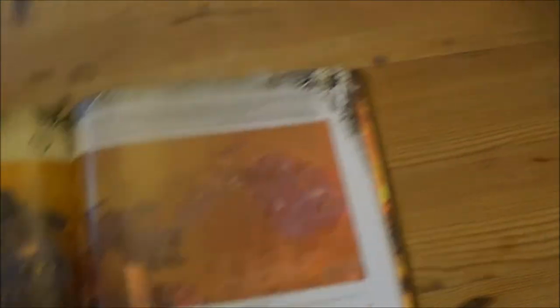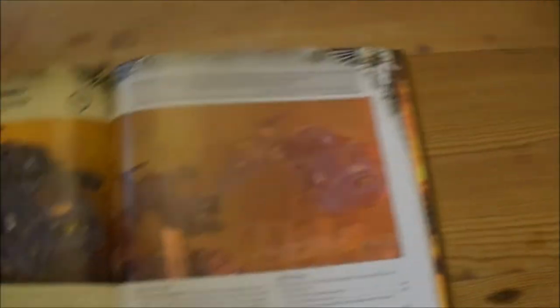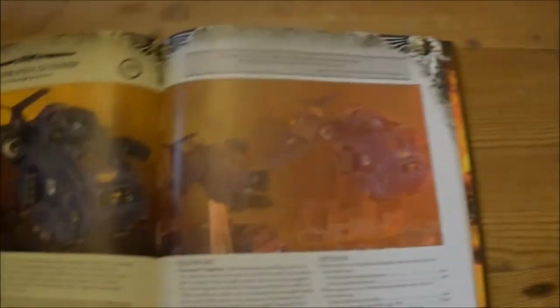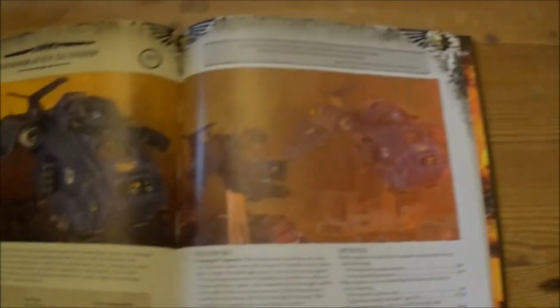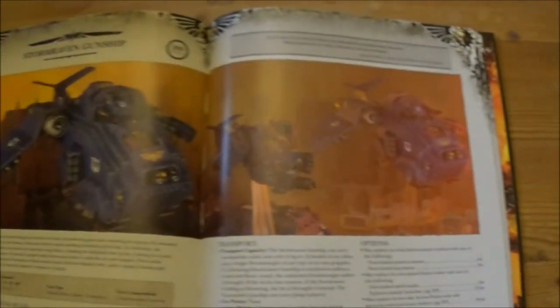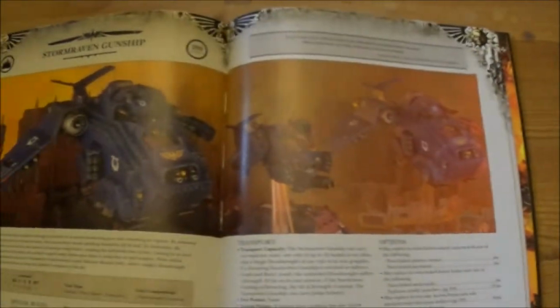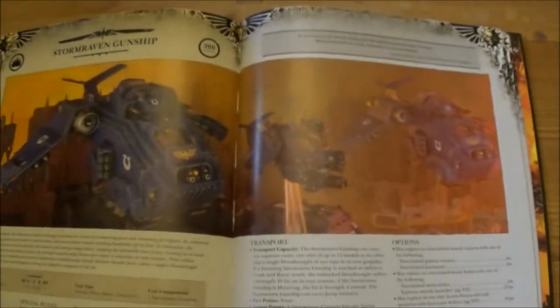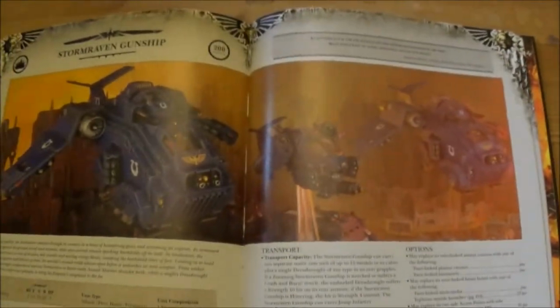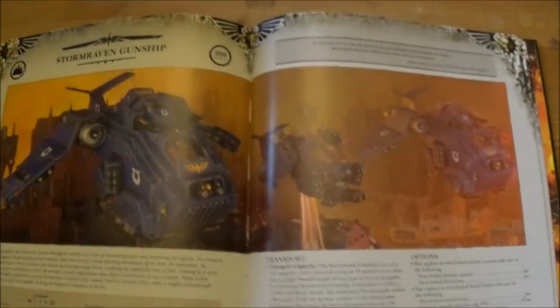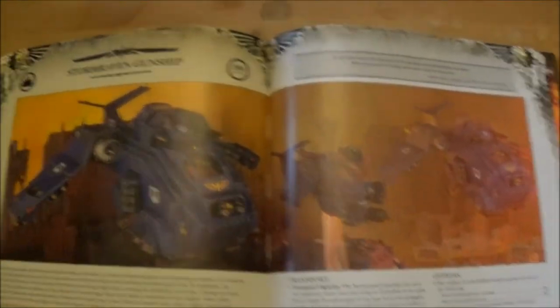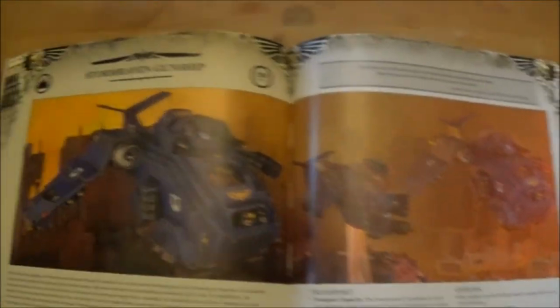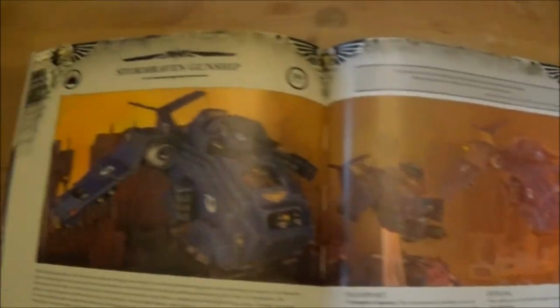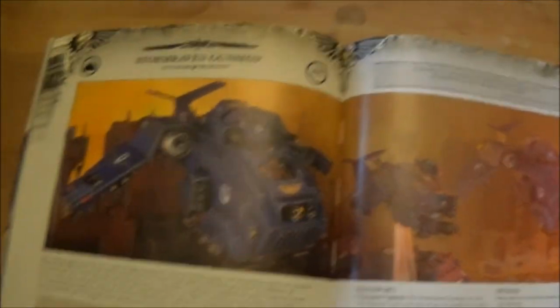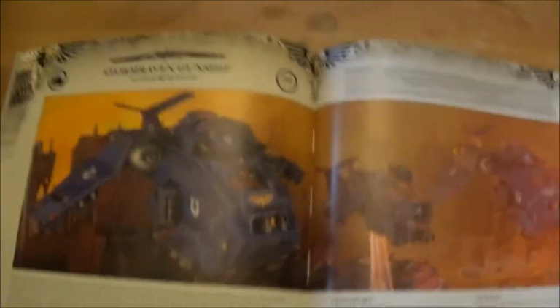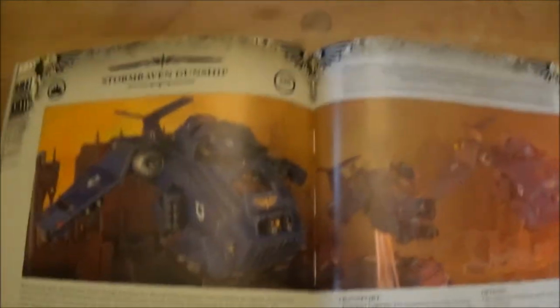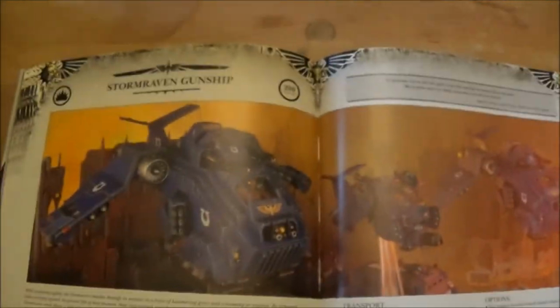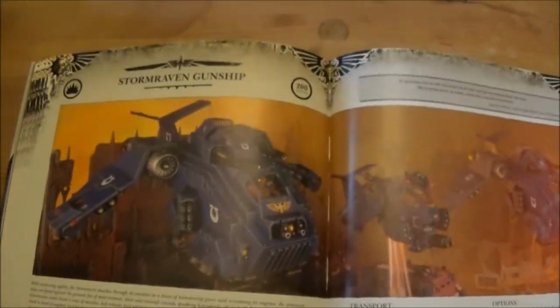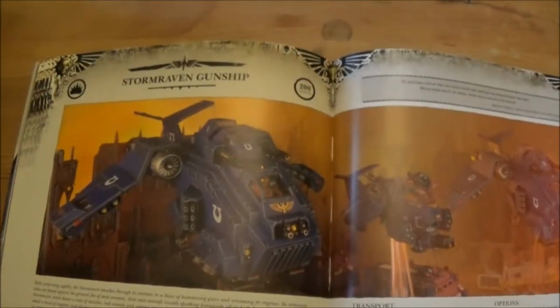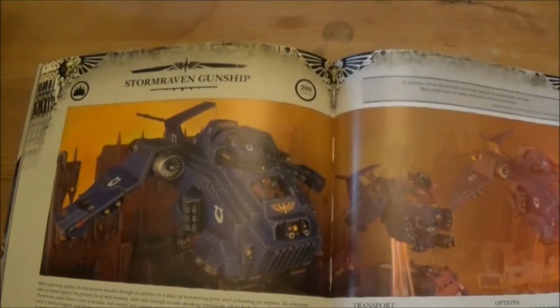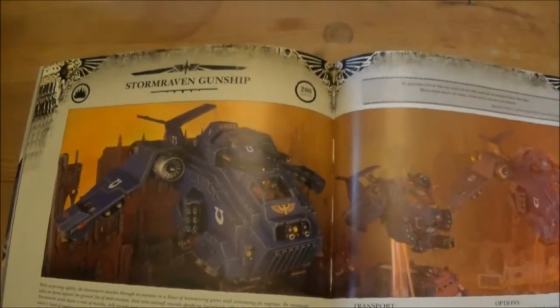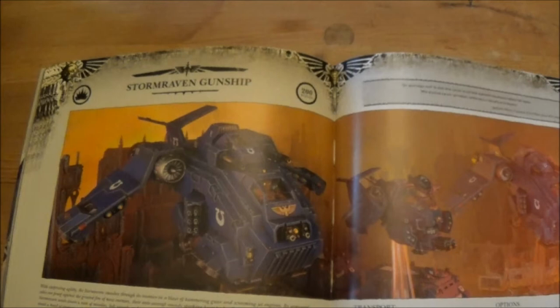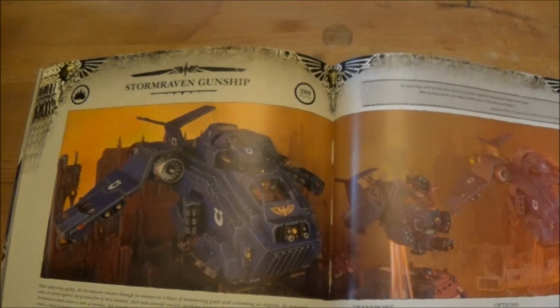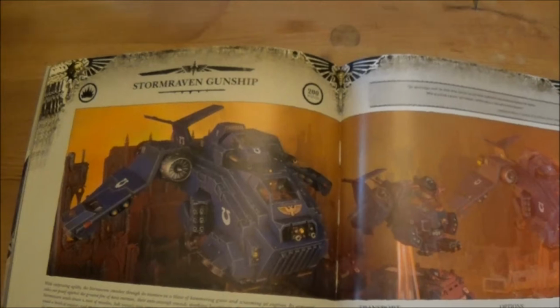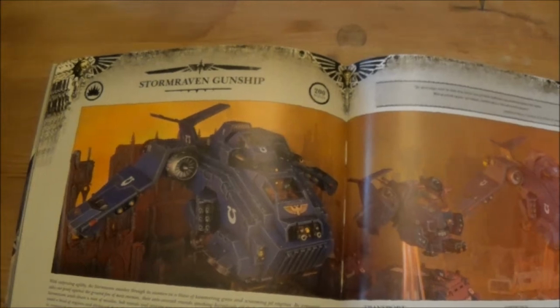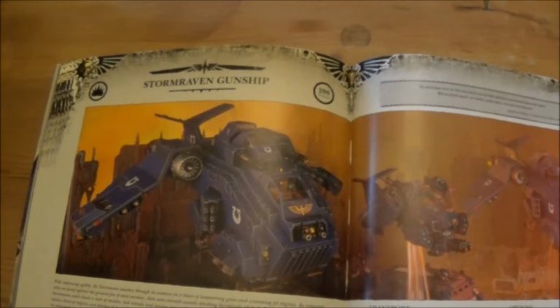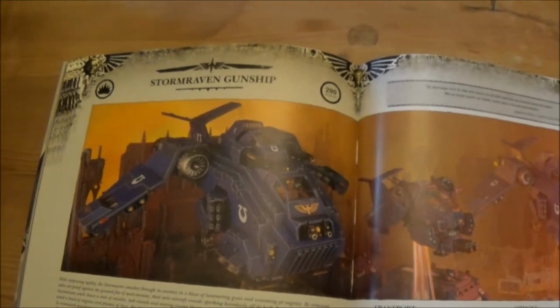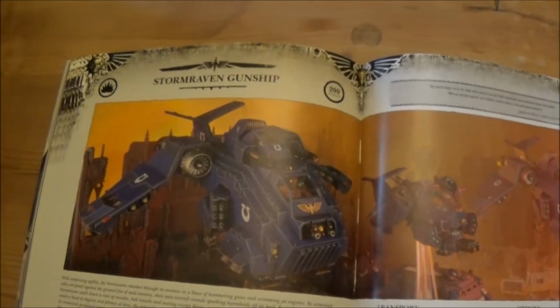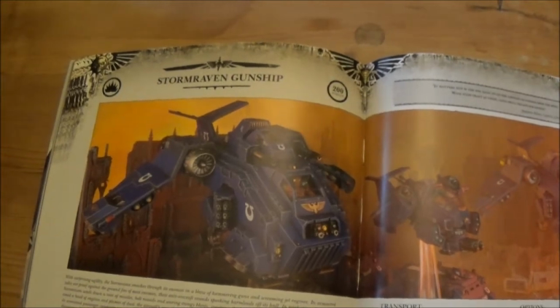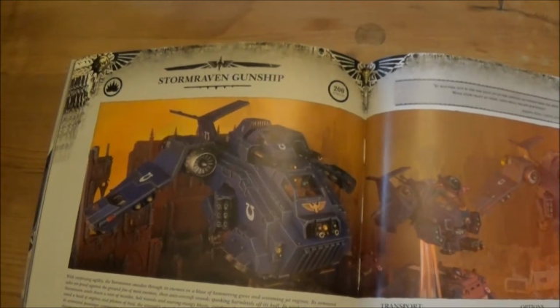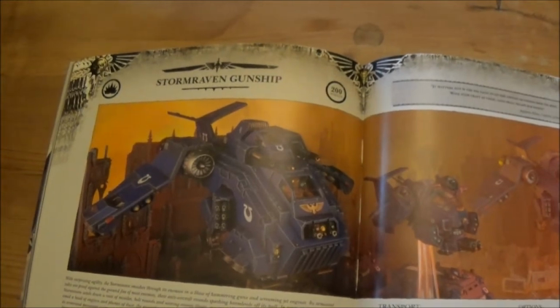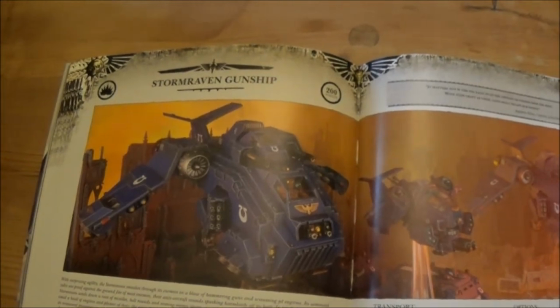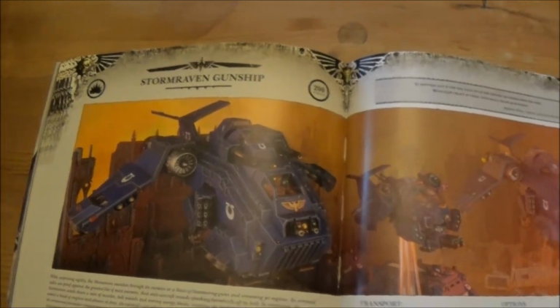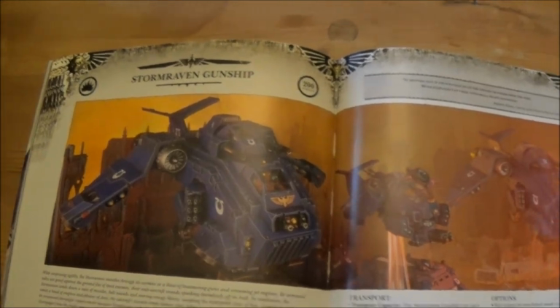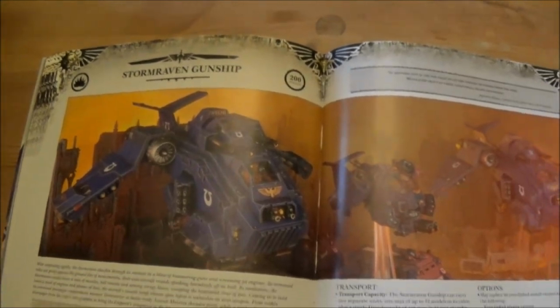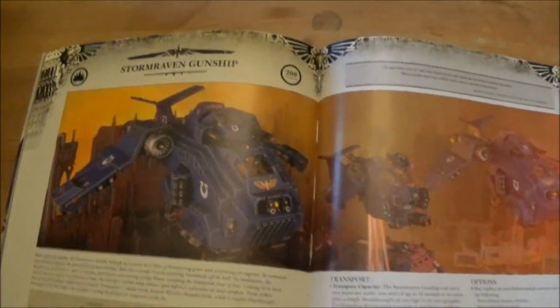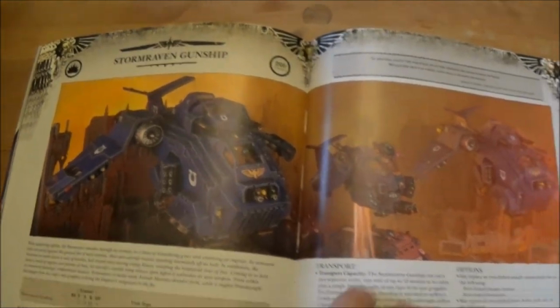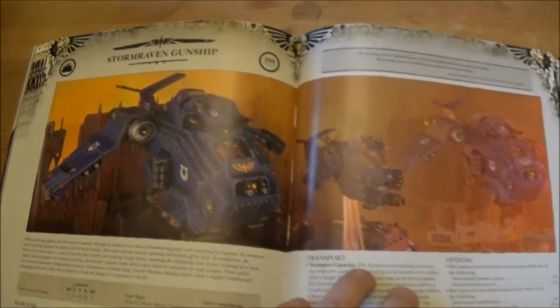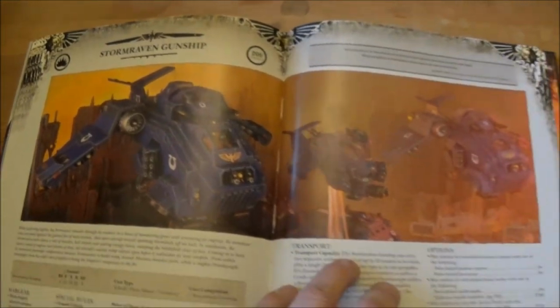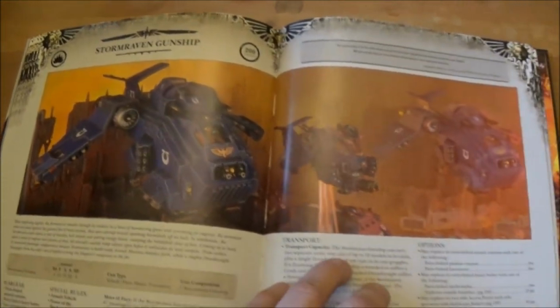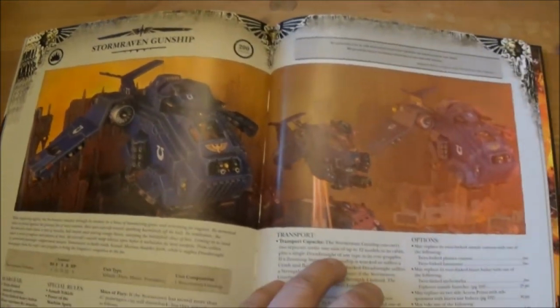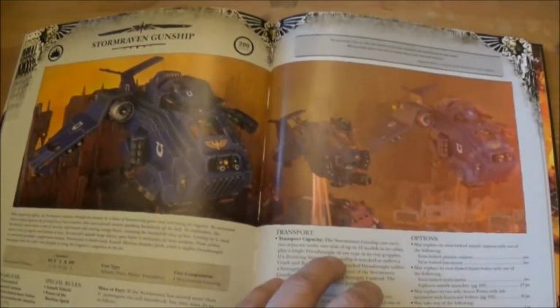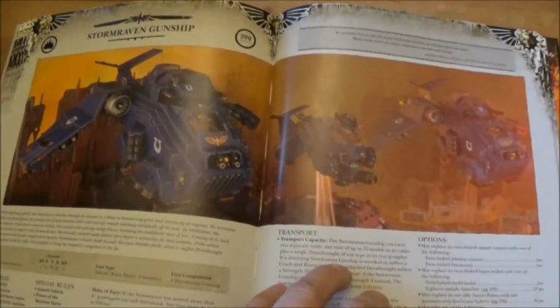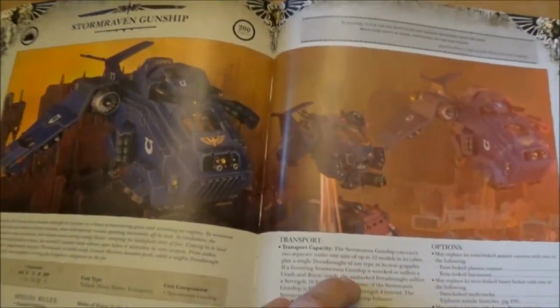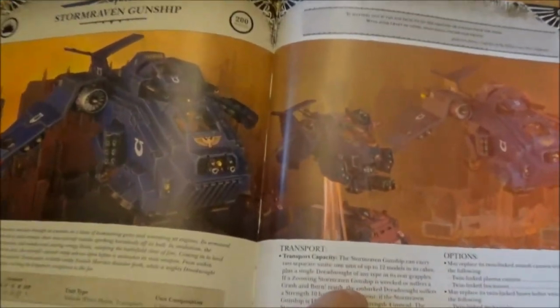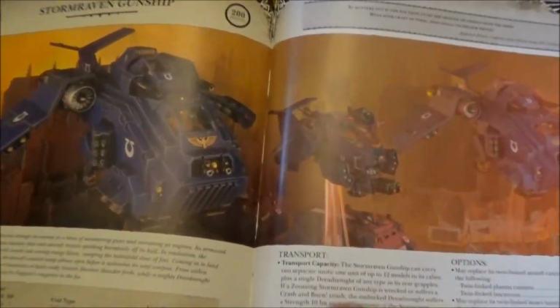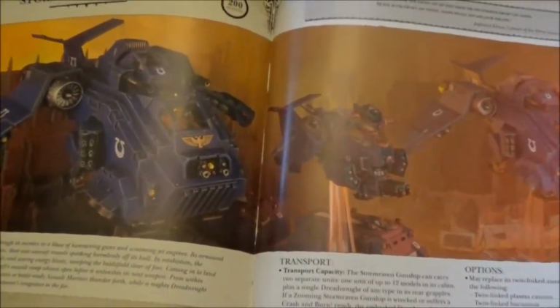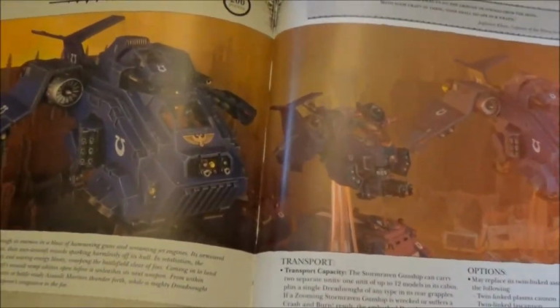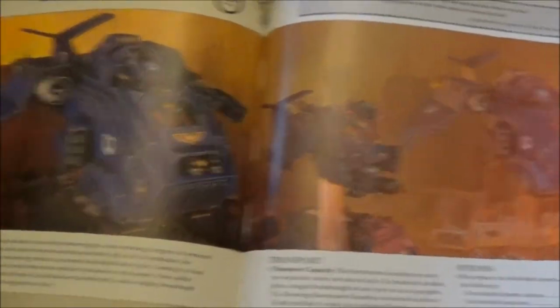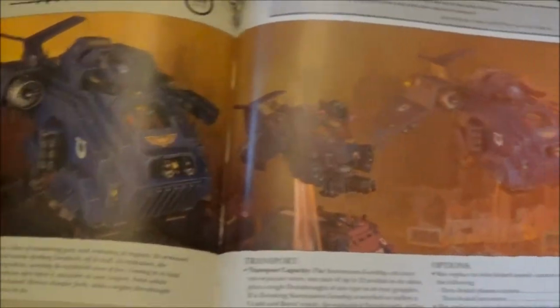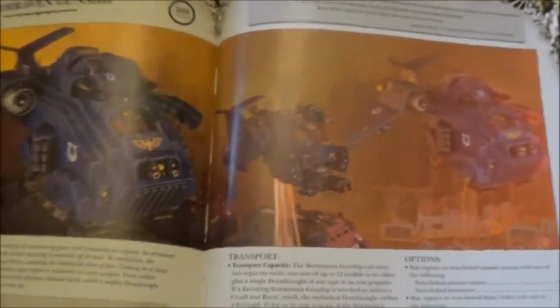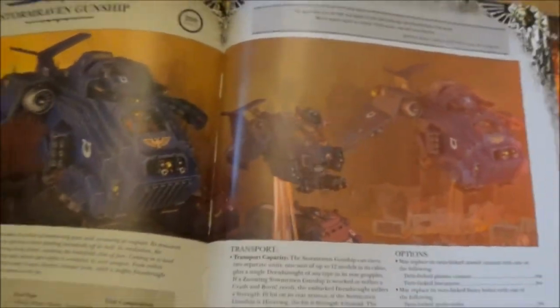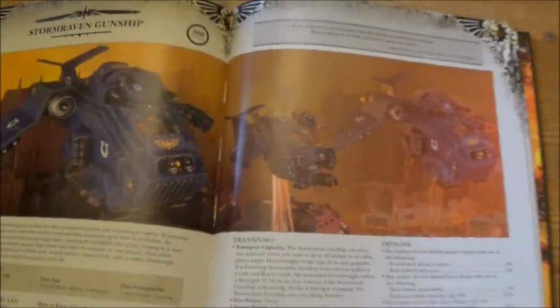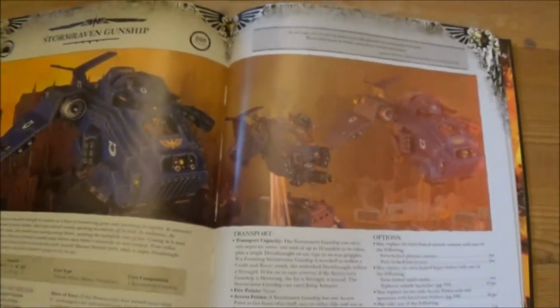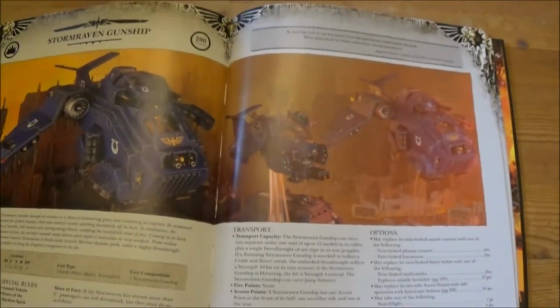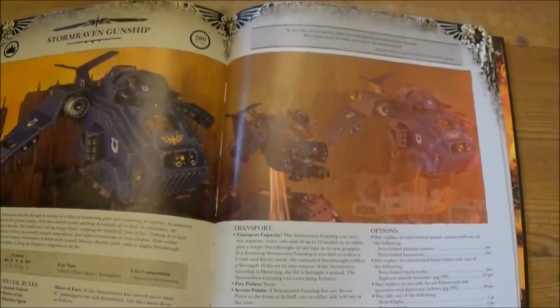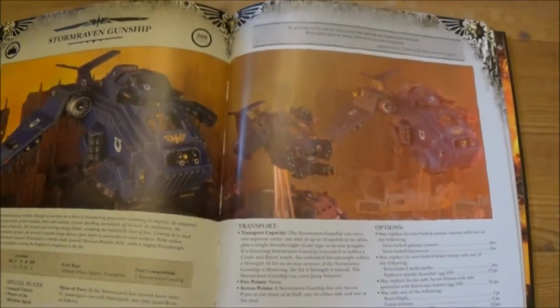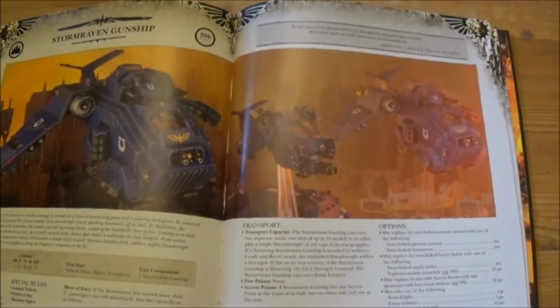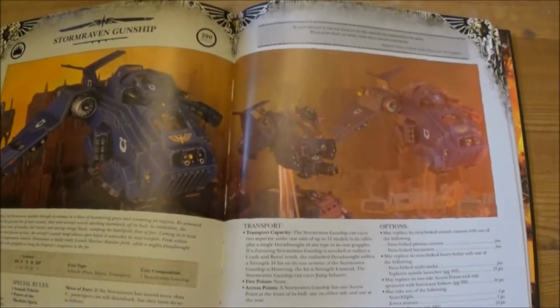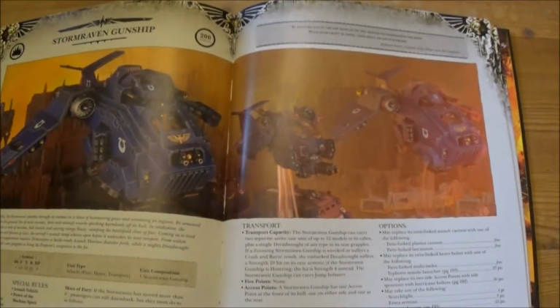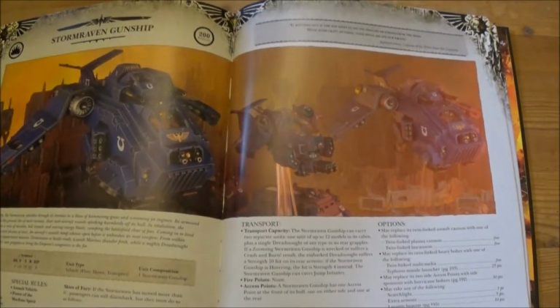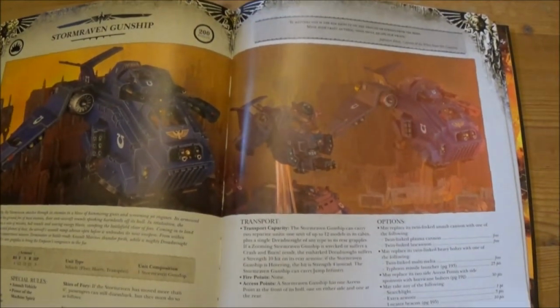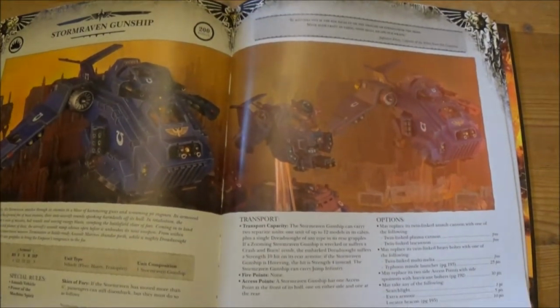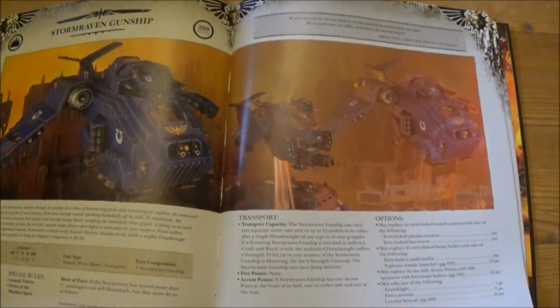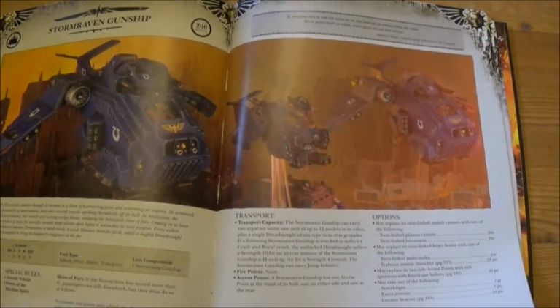The Storm Raven — I think we lost five points on that, so not too bad, but other than that it's pretty much the same.